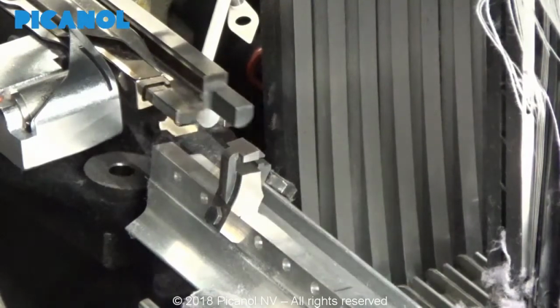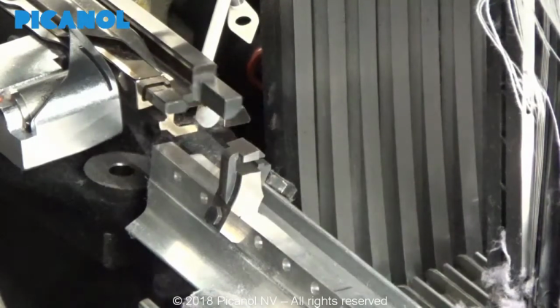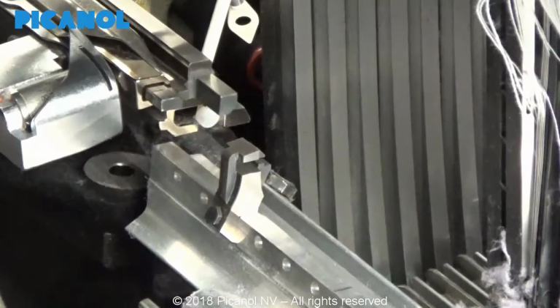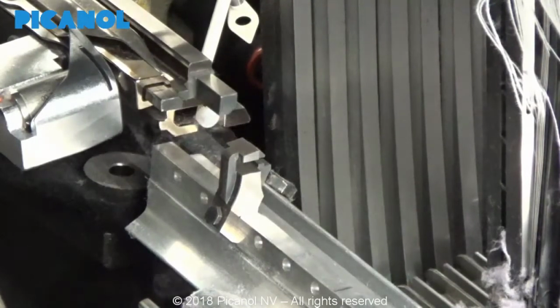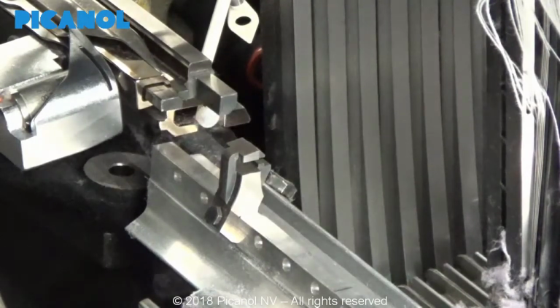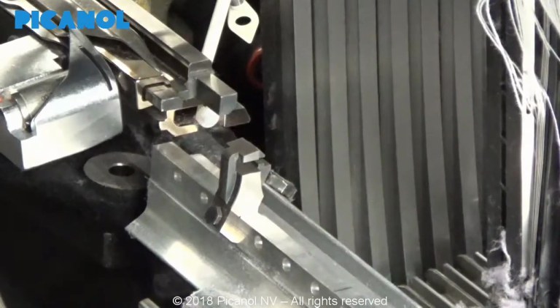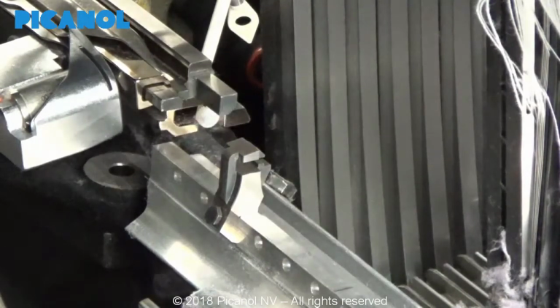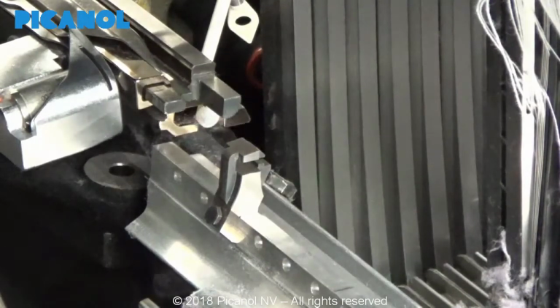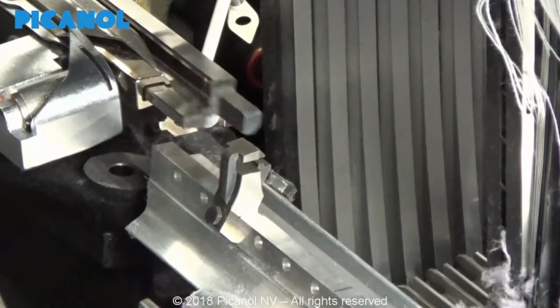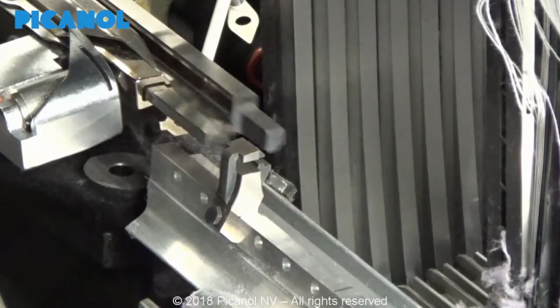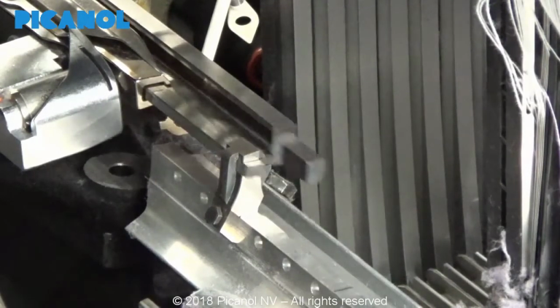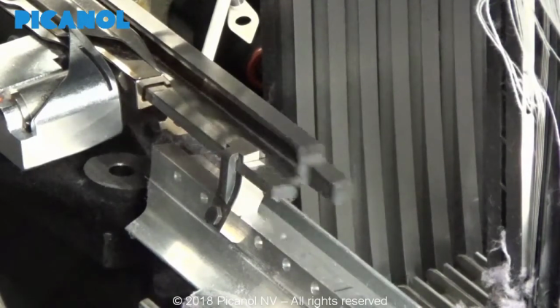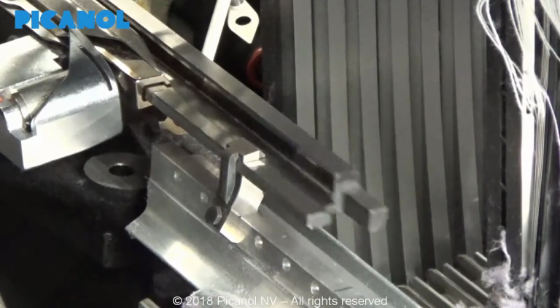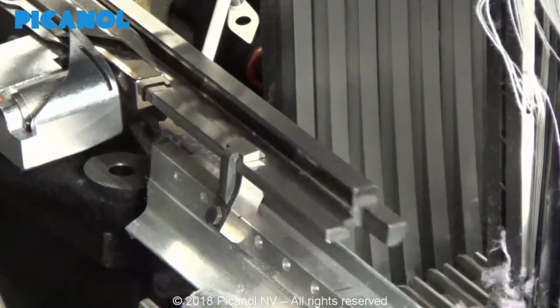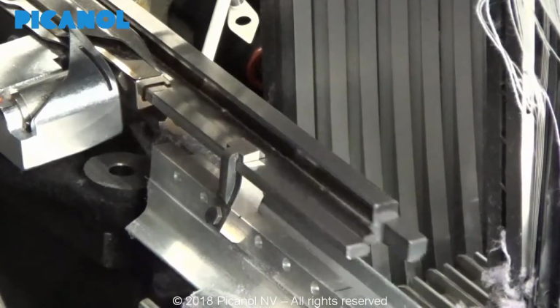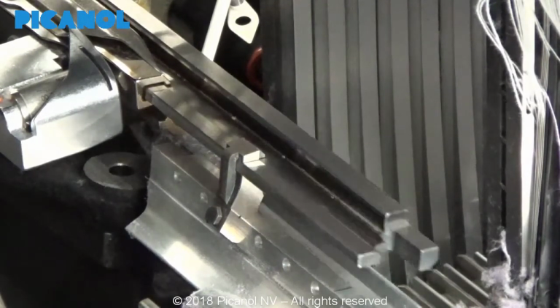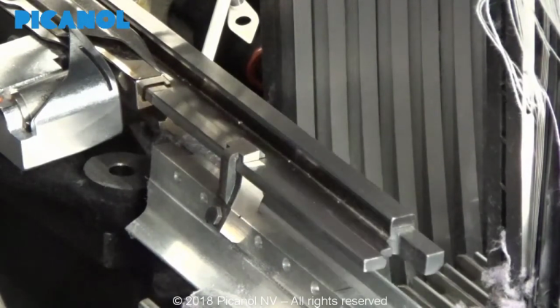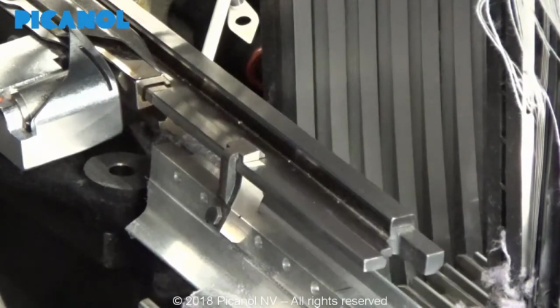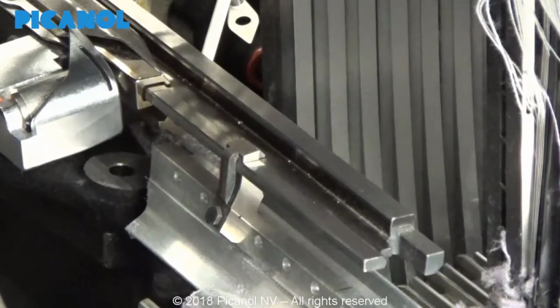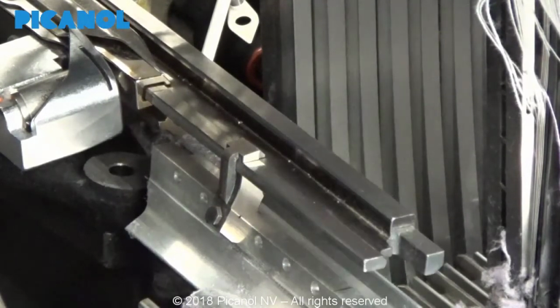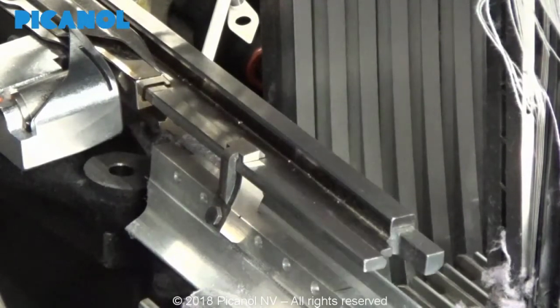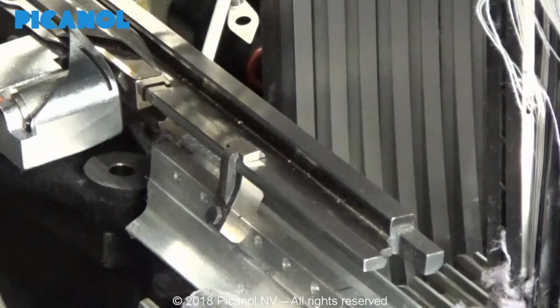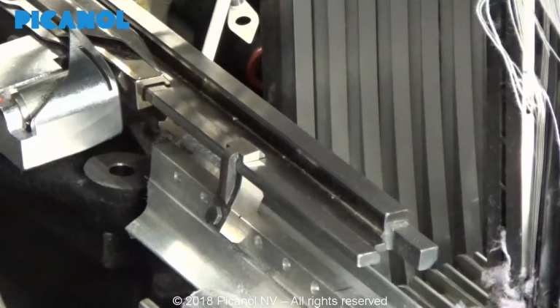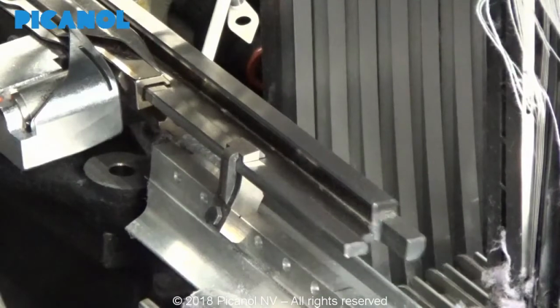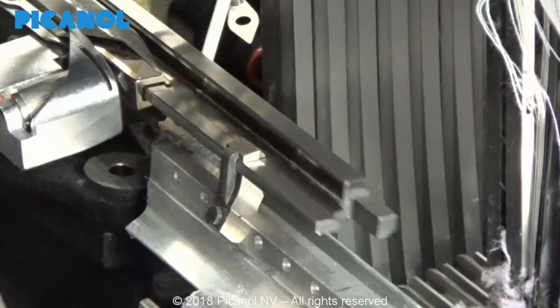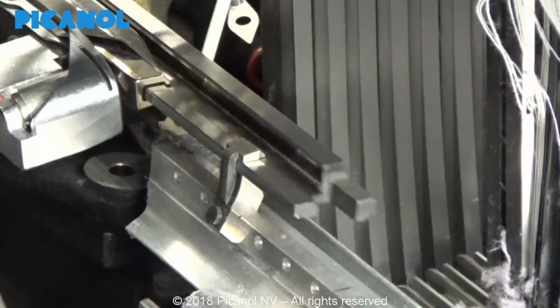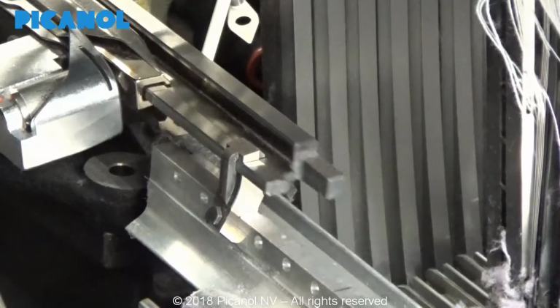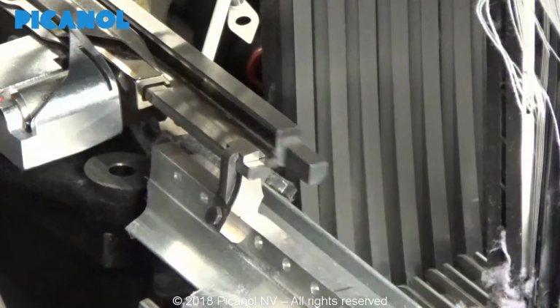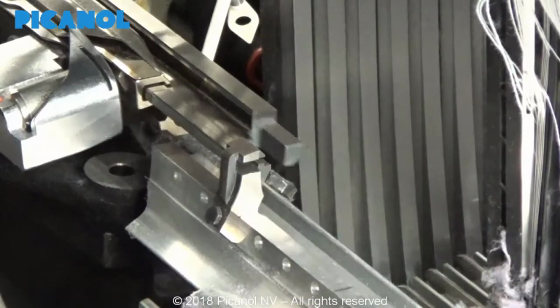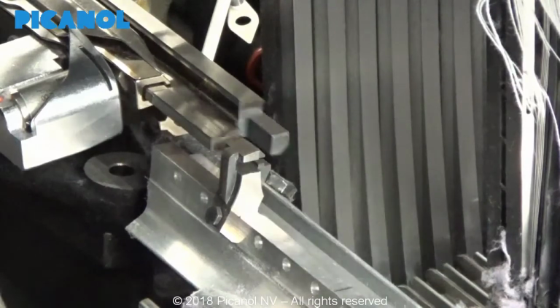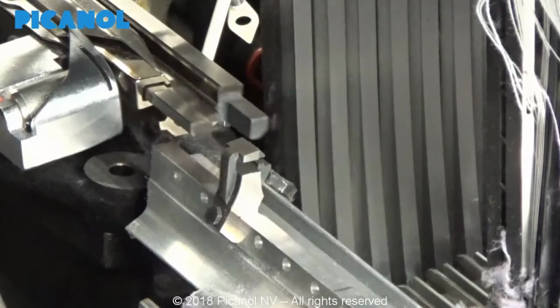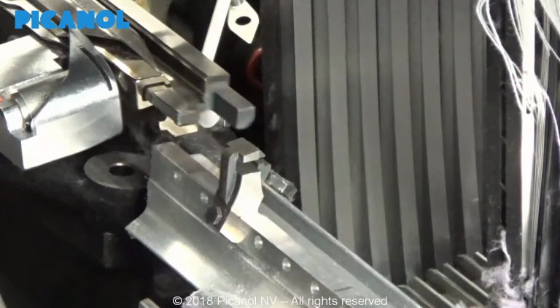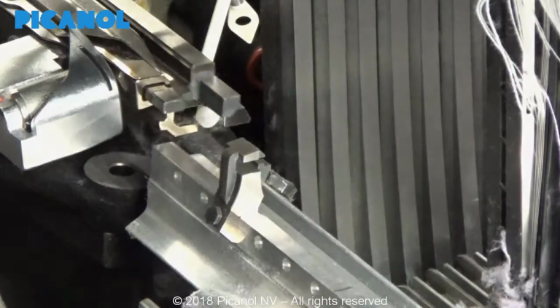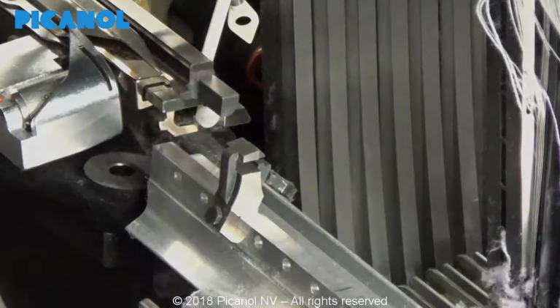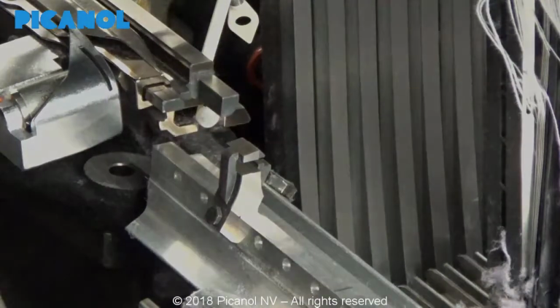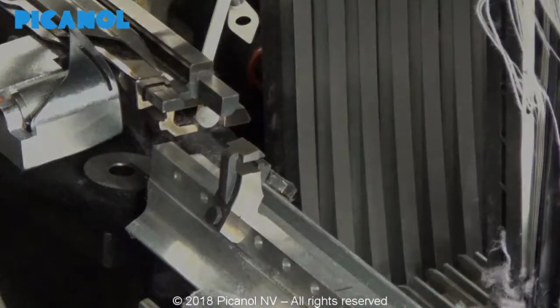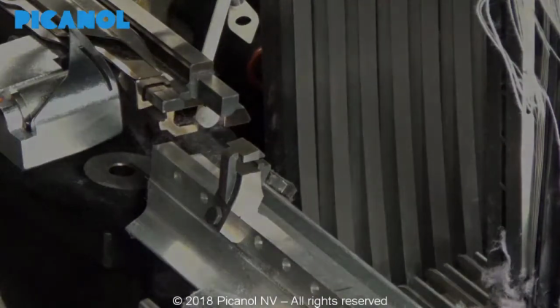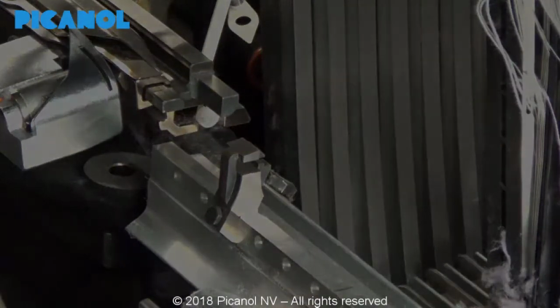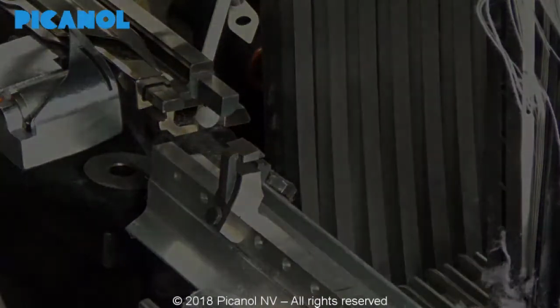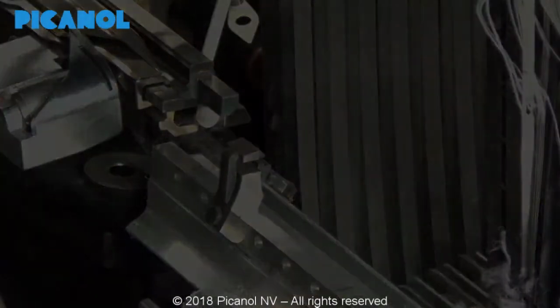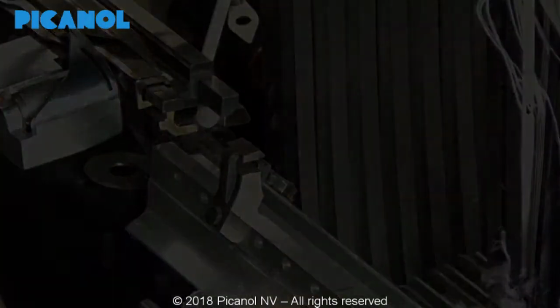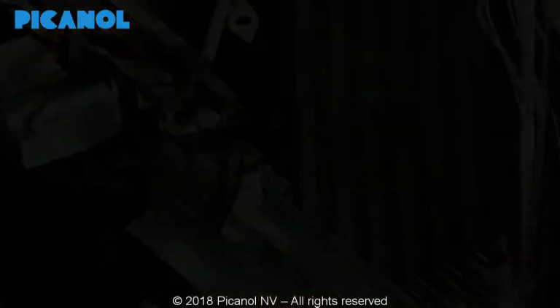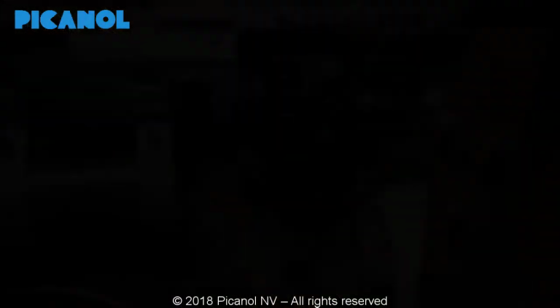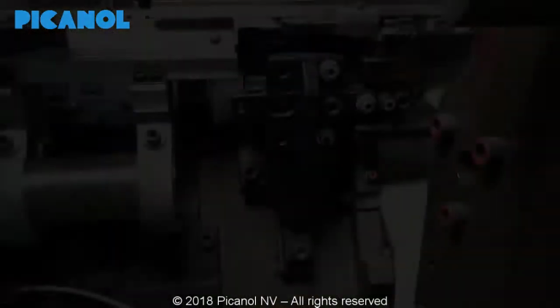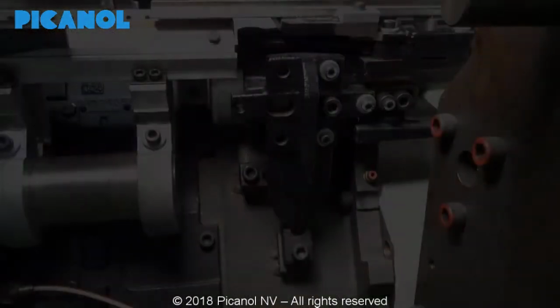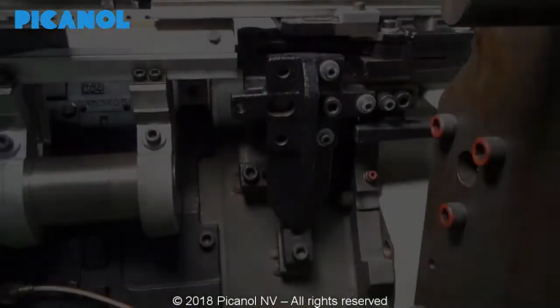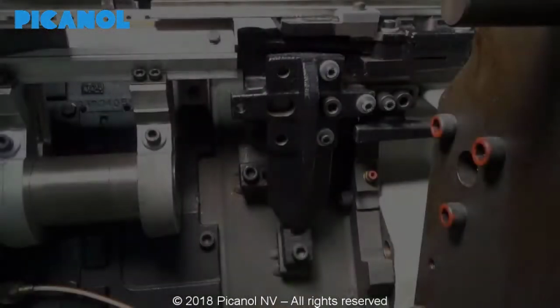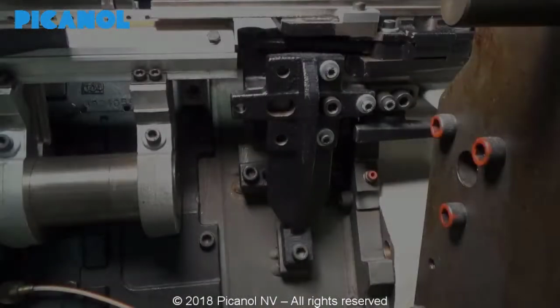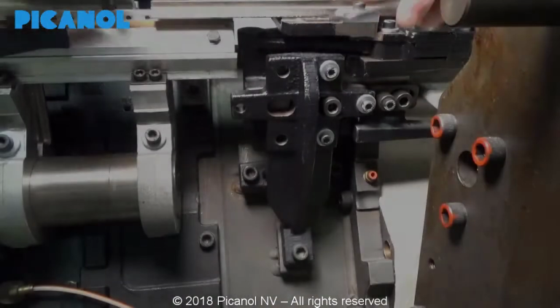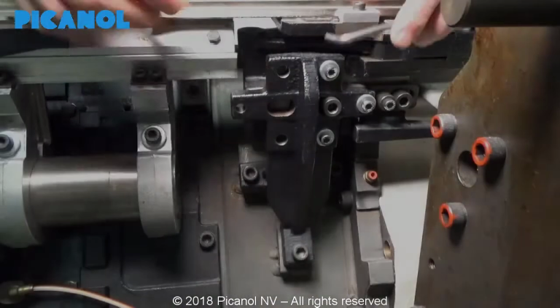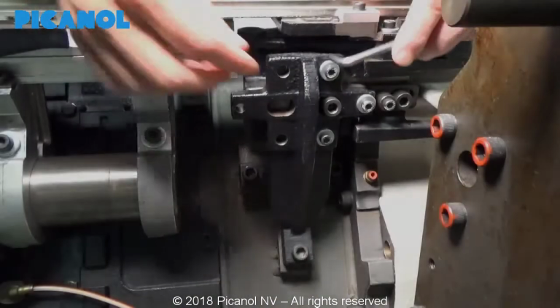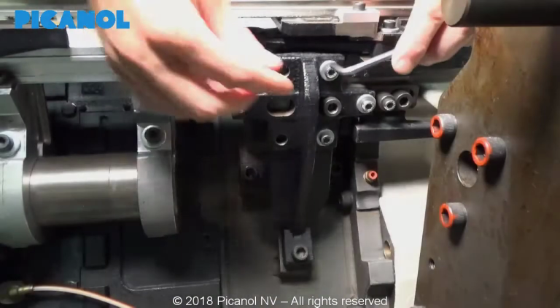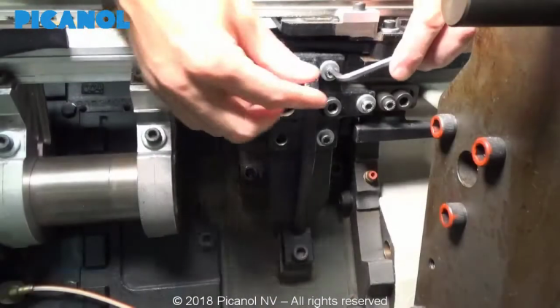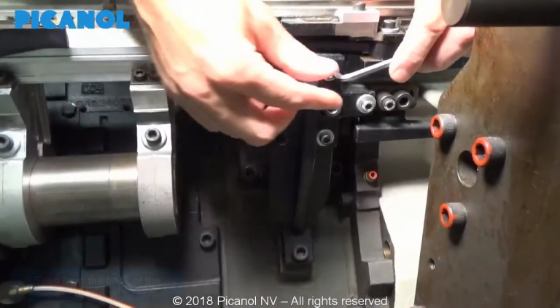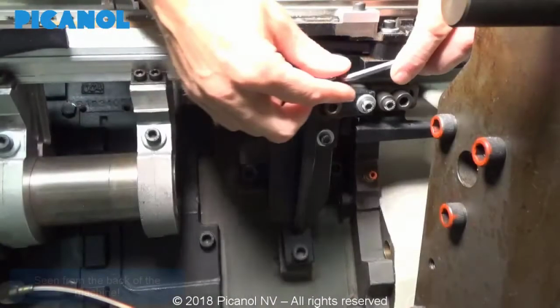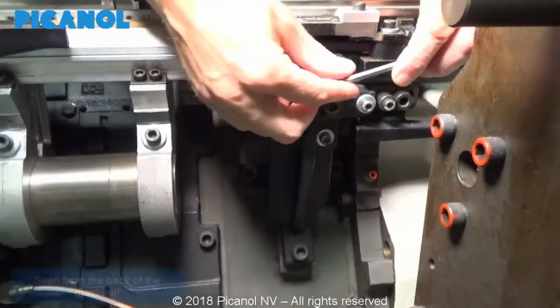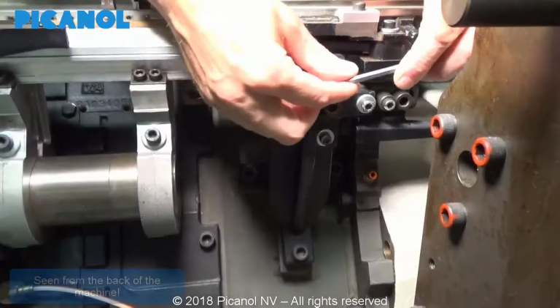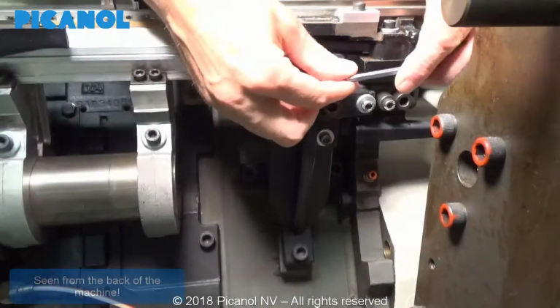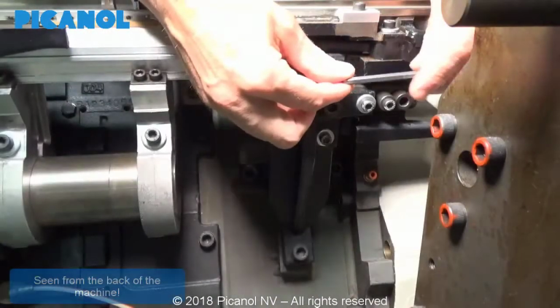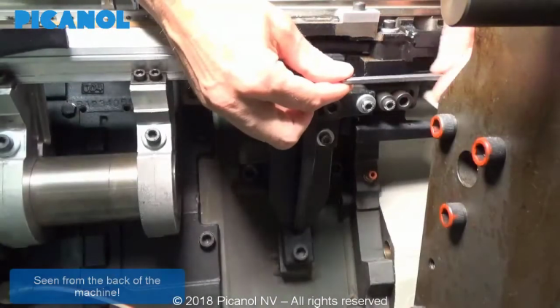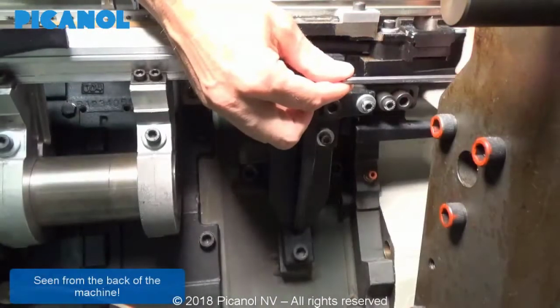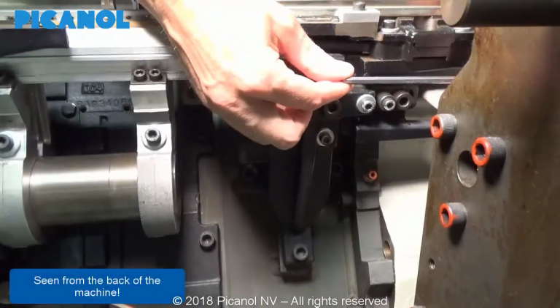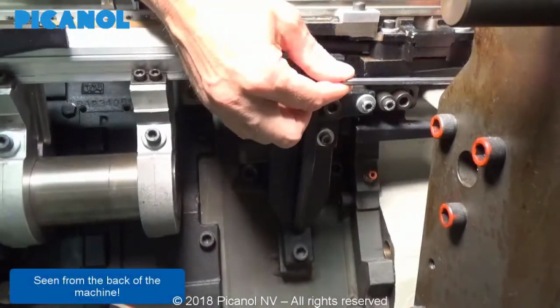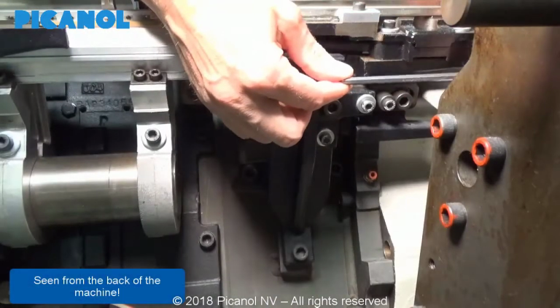If the alignment gauge does not slide smoothly, you will have to change the eccentric to change the height and the depth.